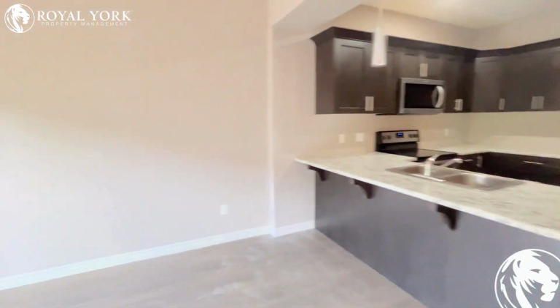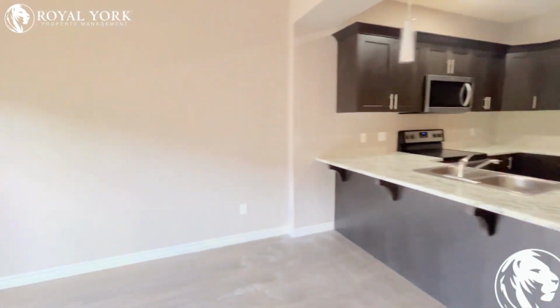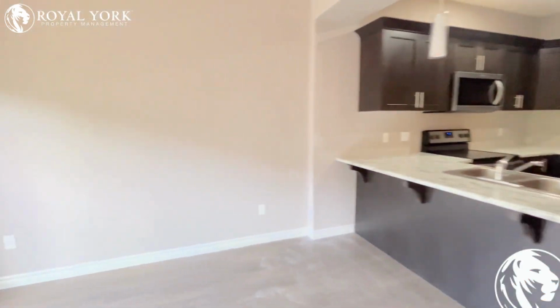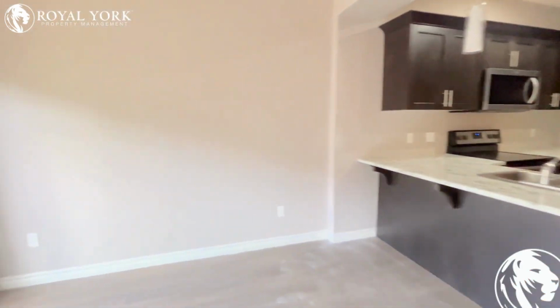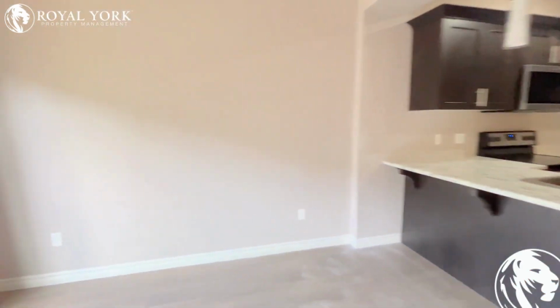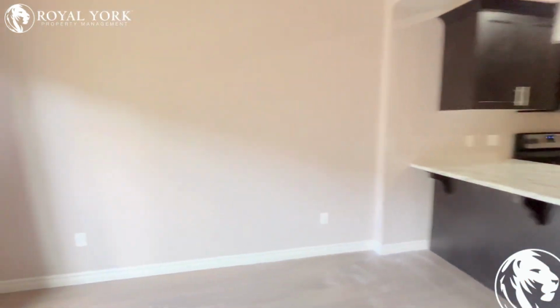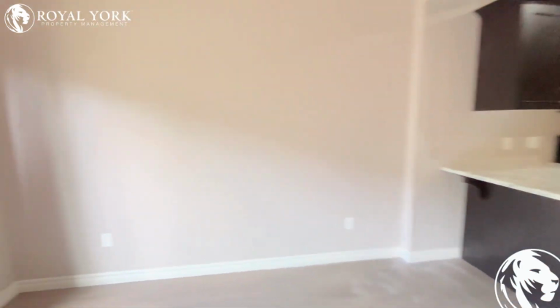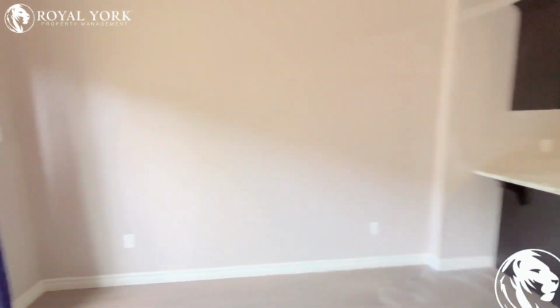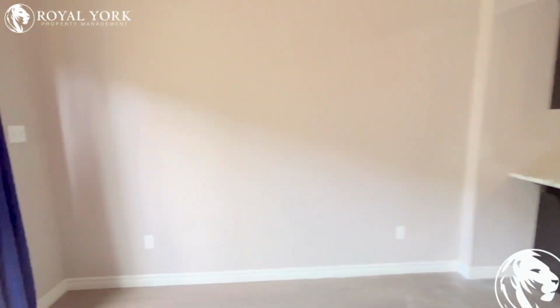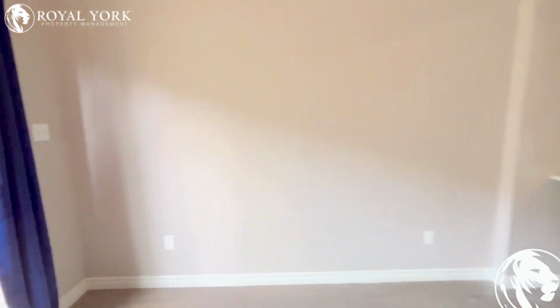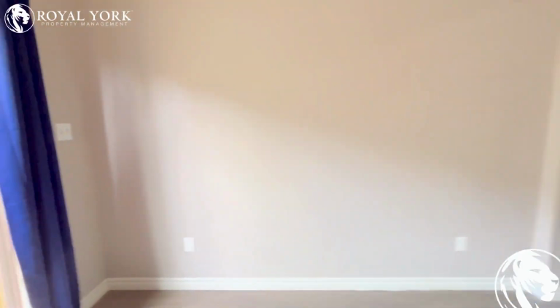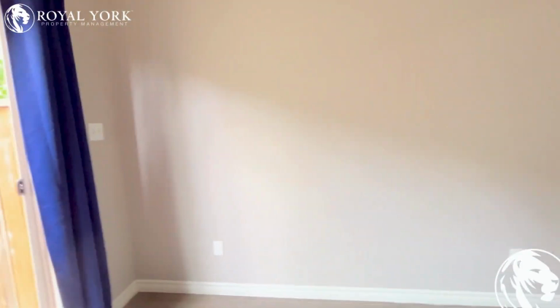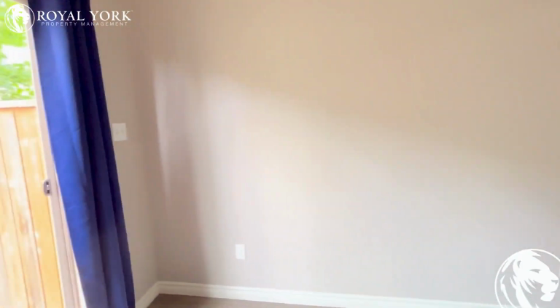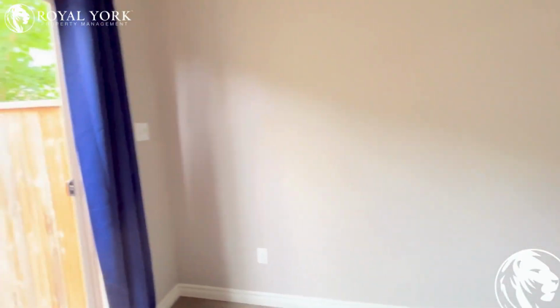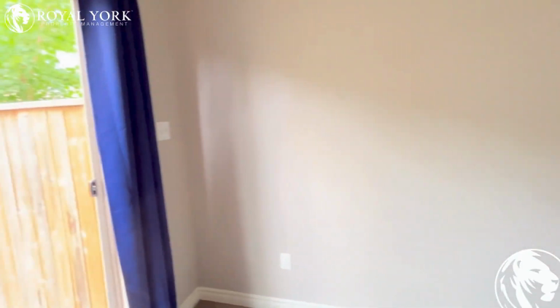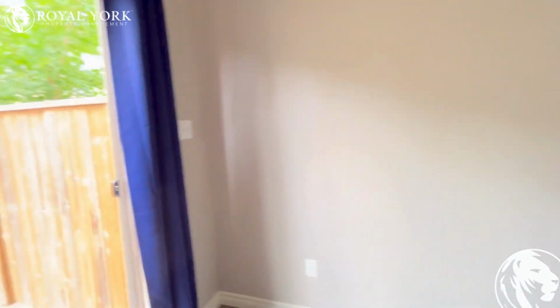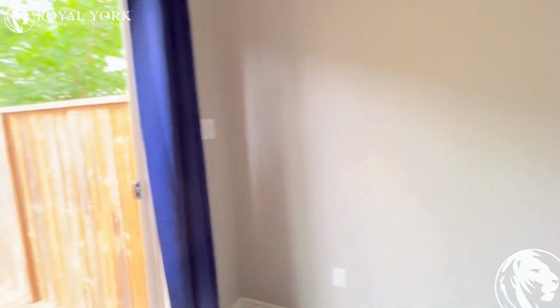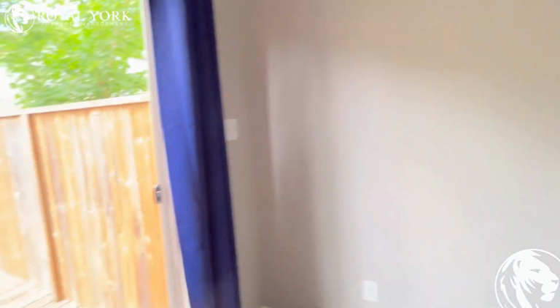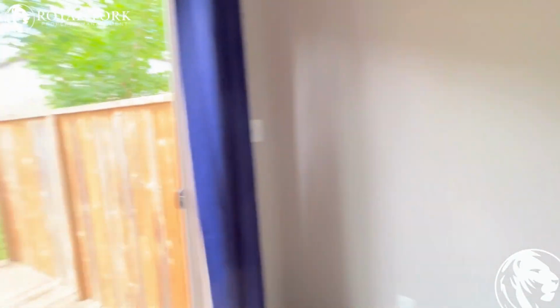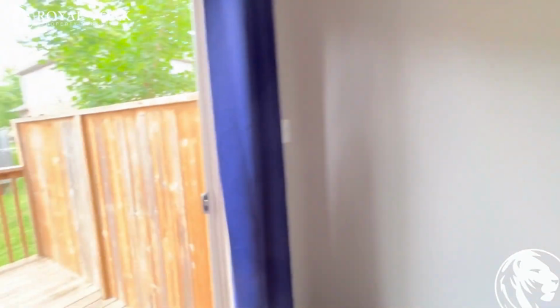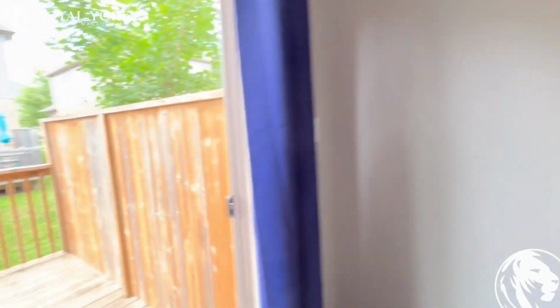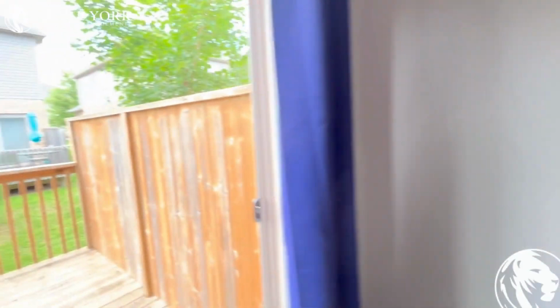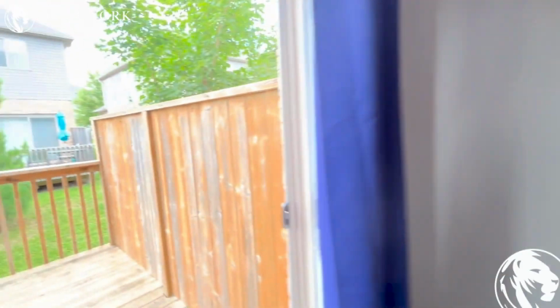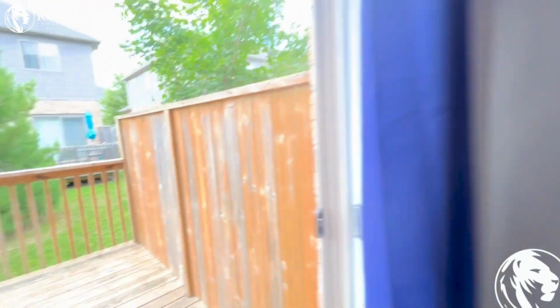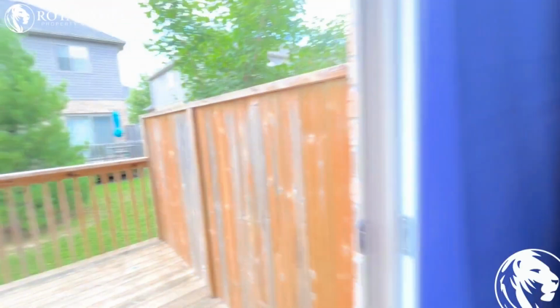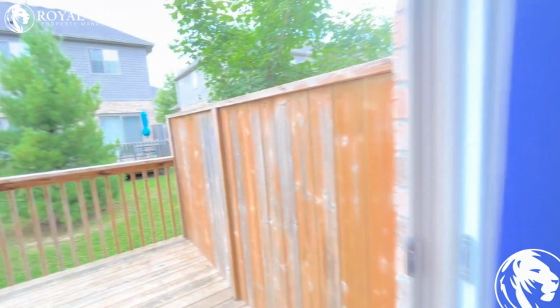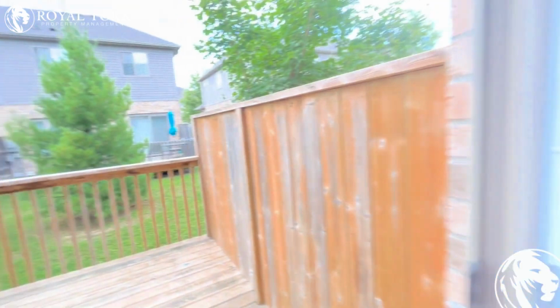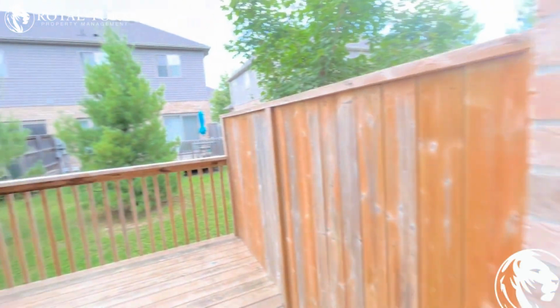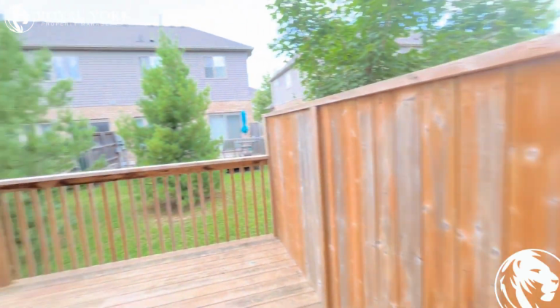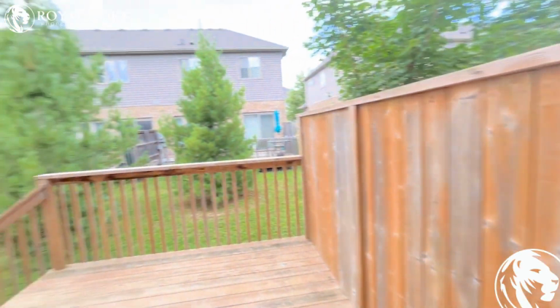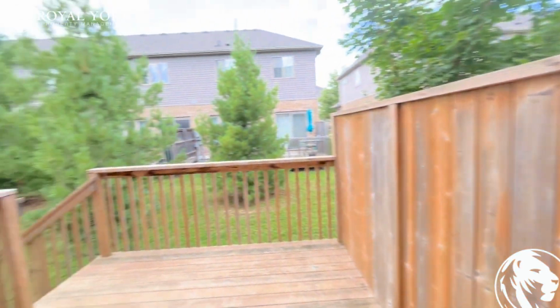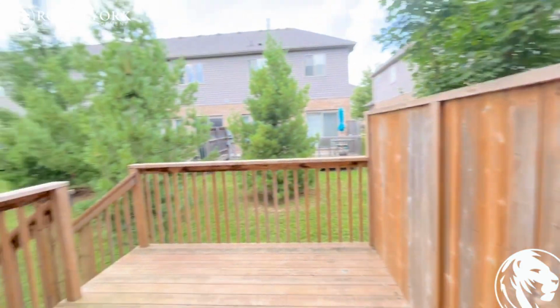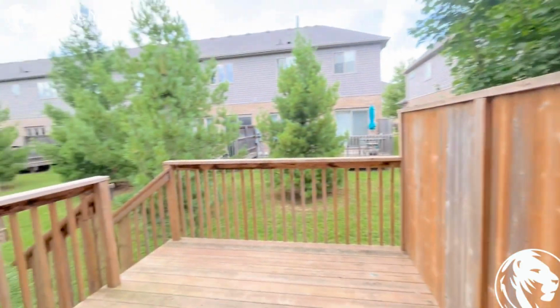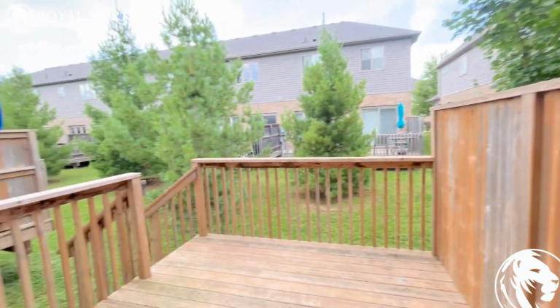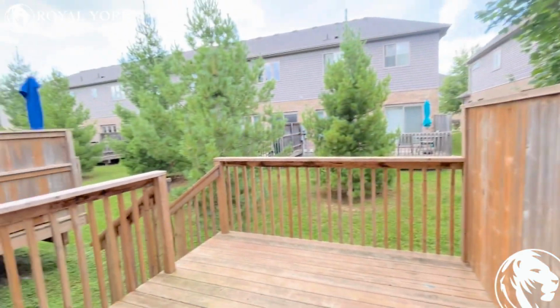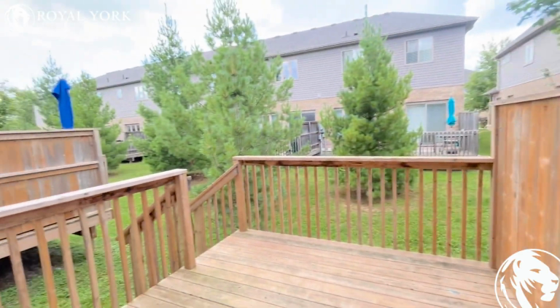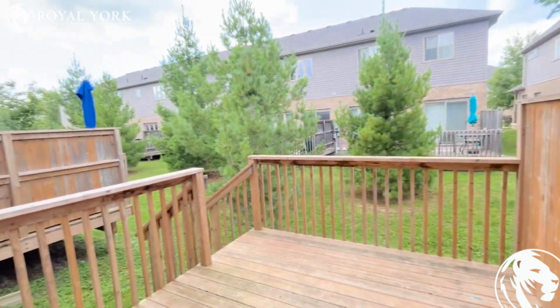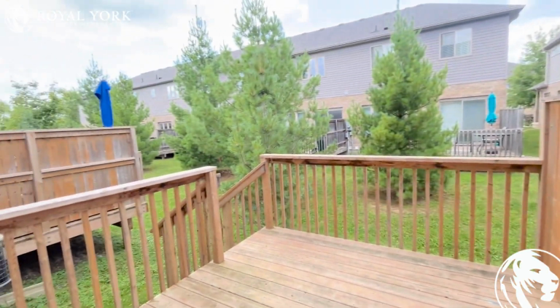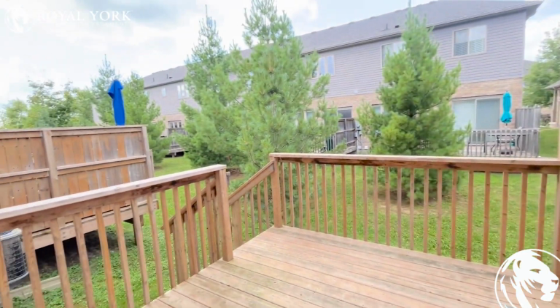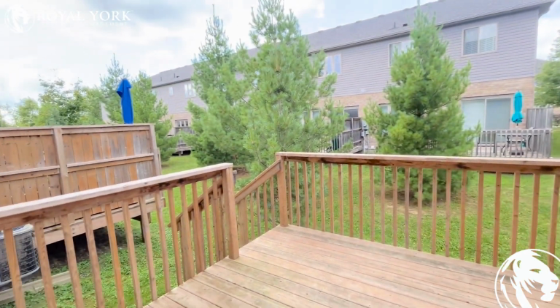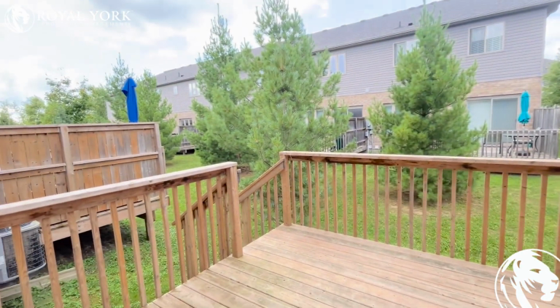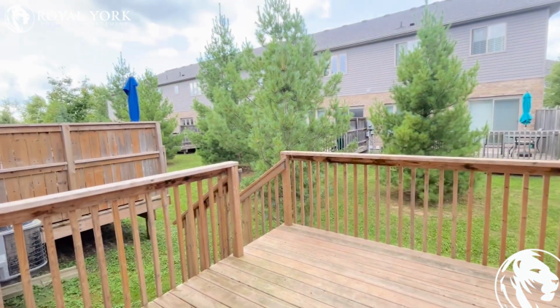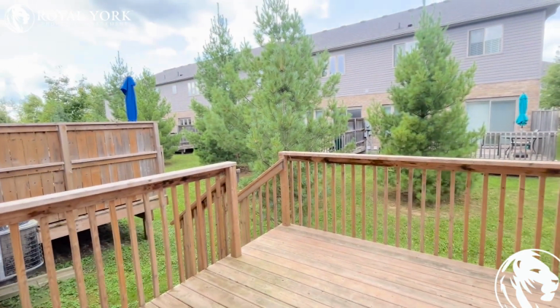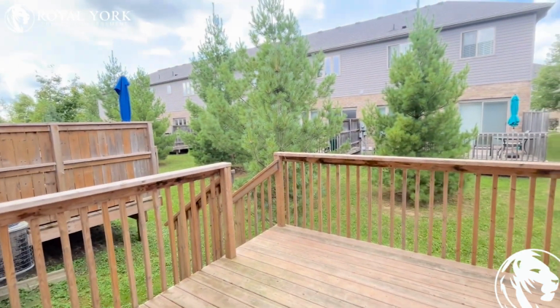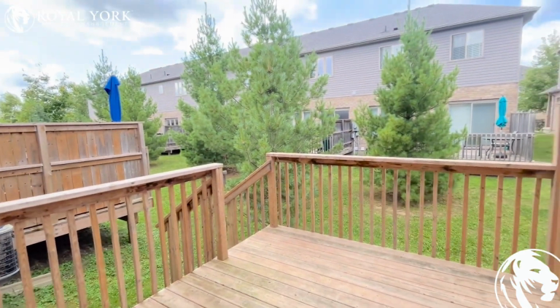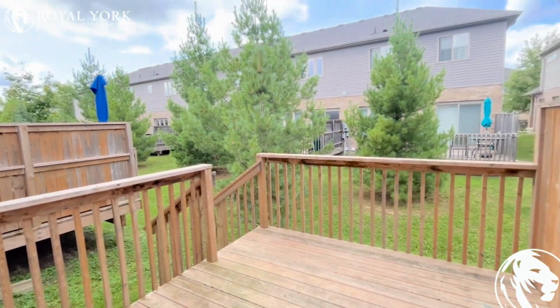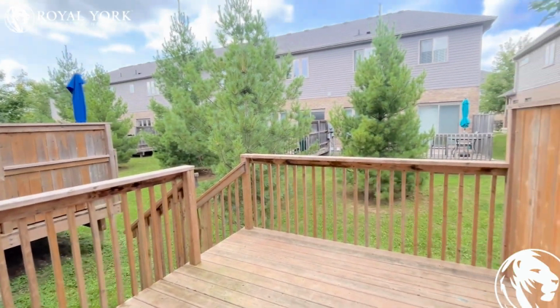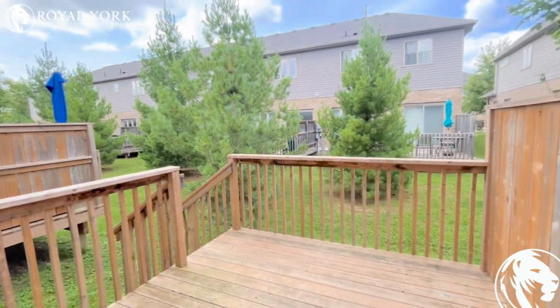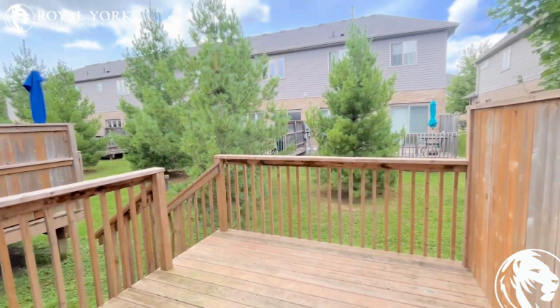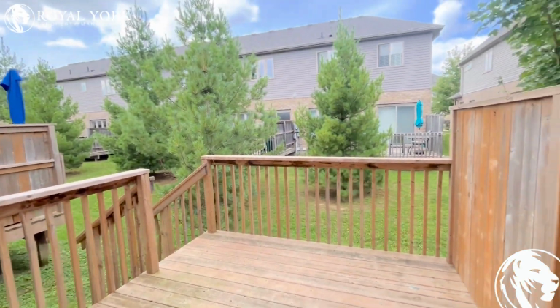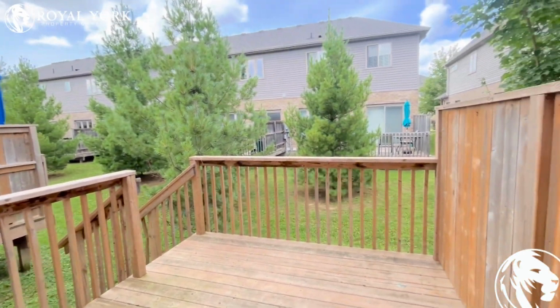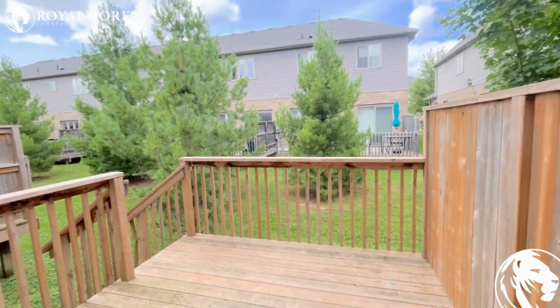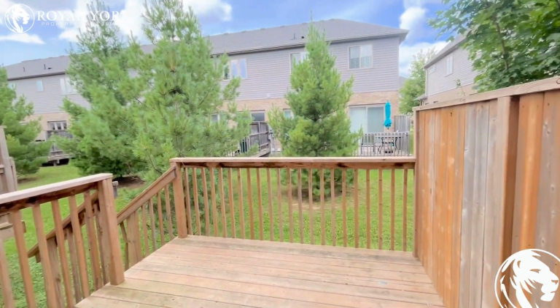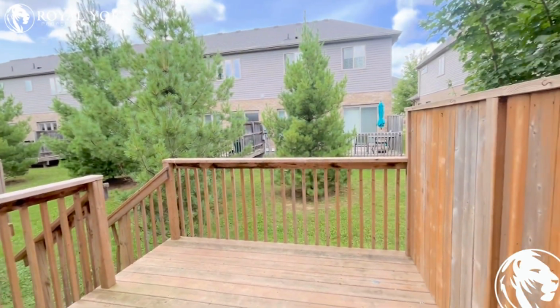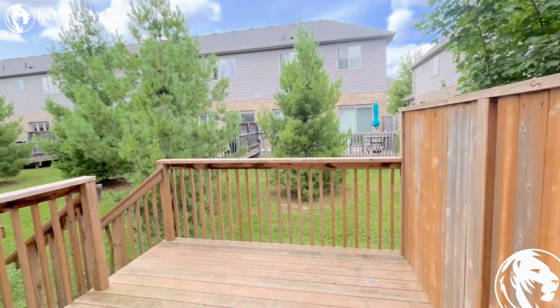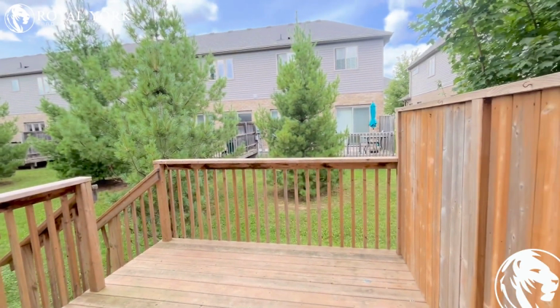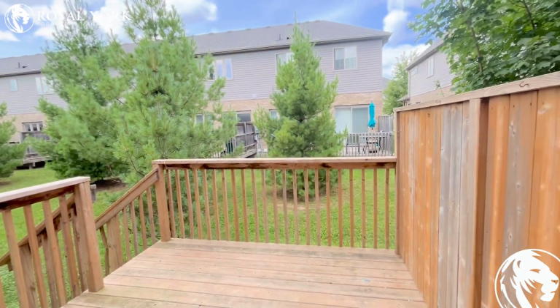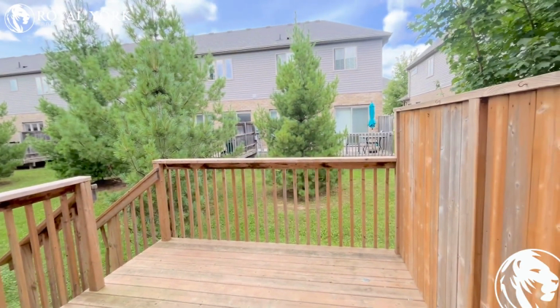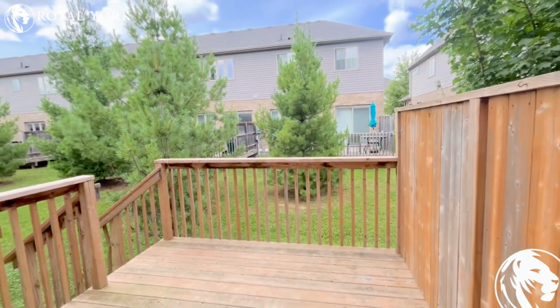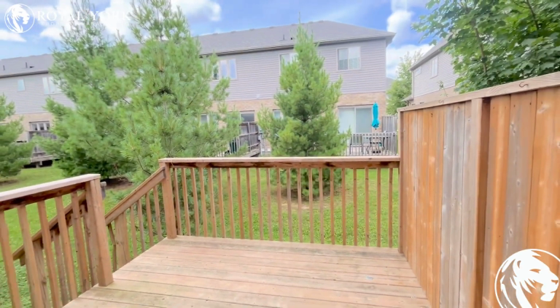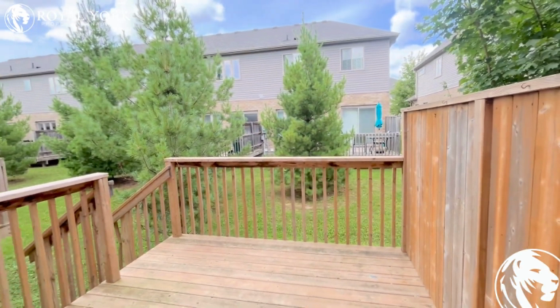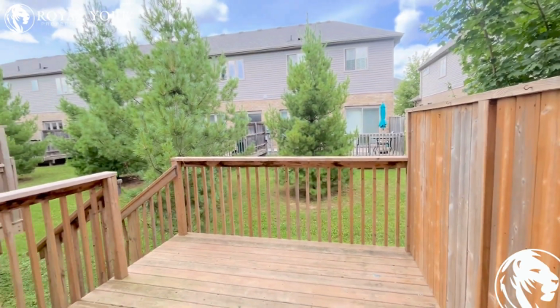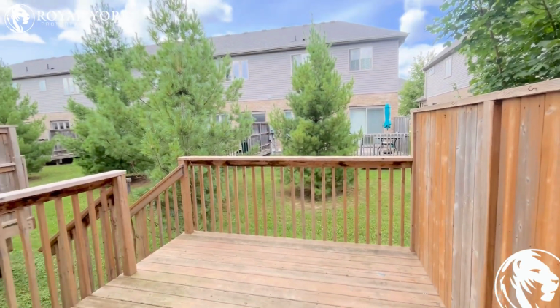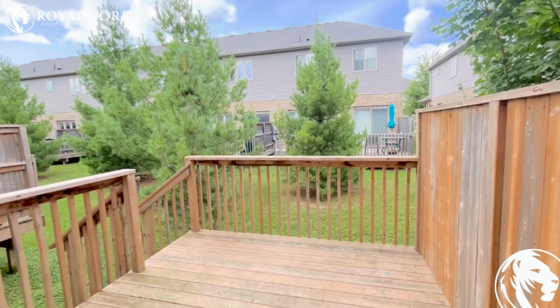You have a beautiful deck with a nice, safe, clean environment backyard. Loving the nature around over here.